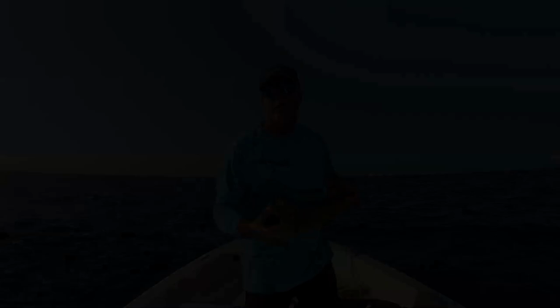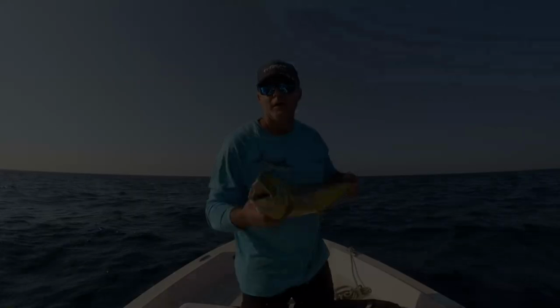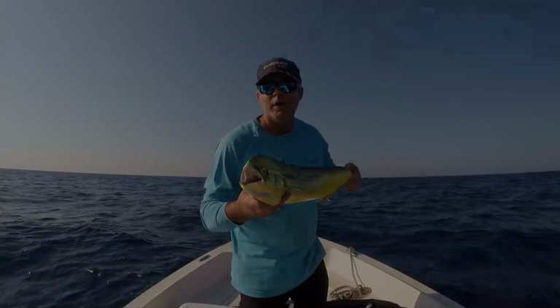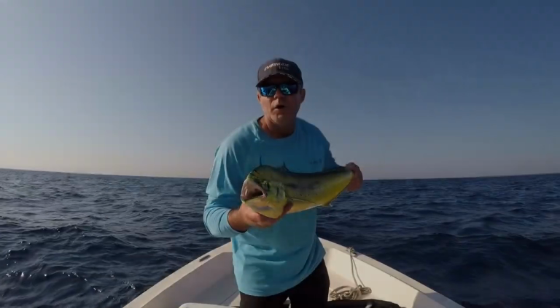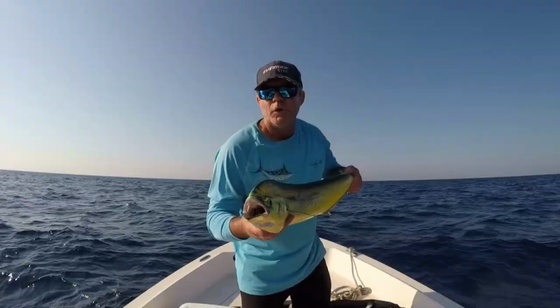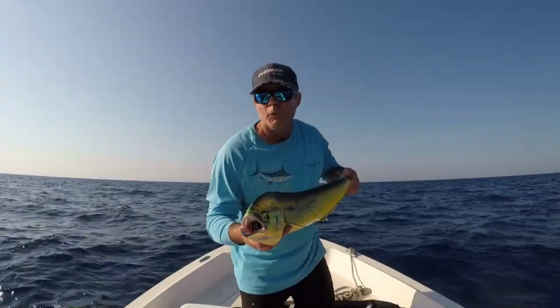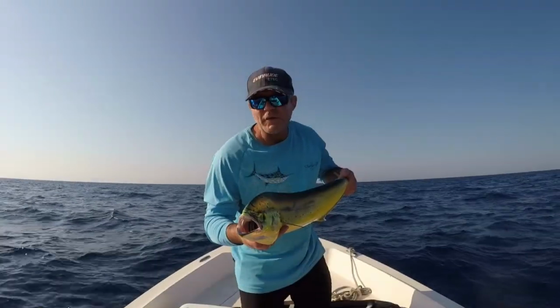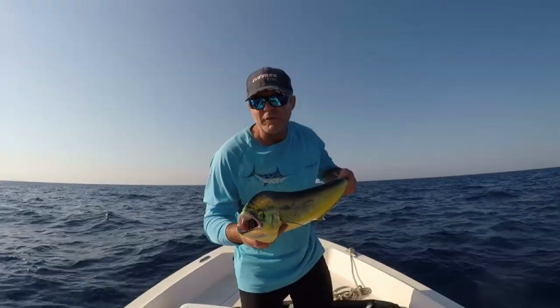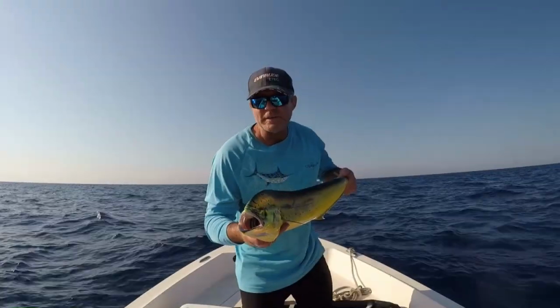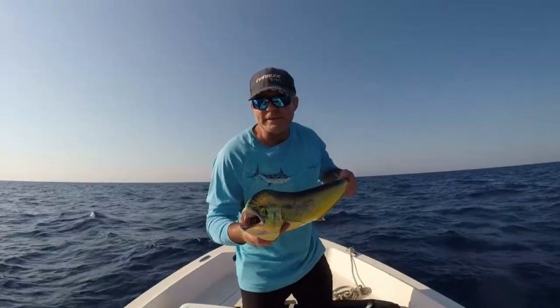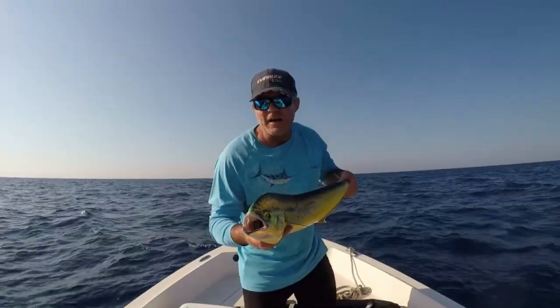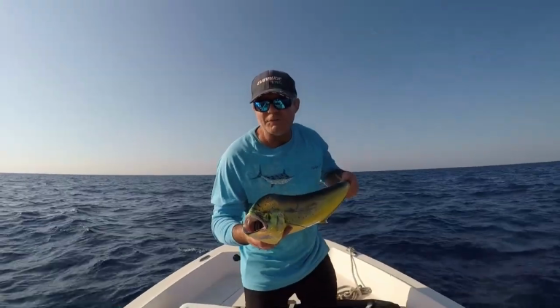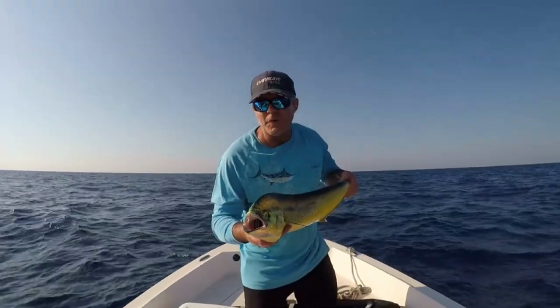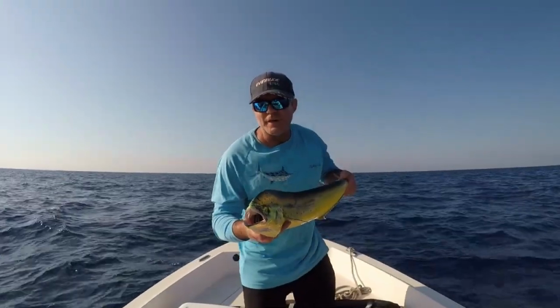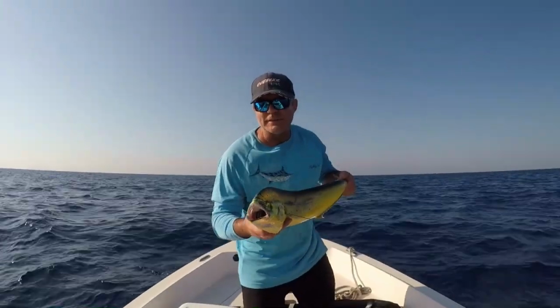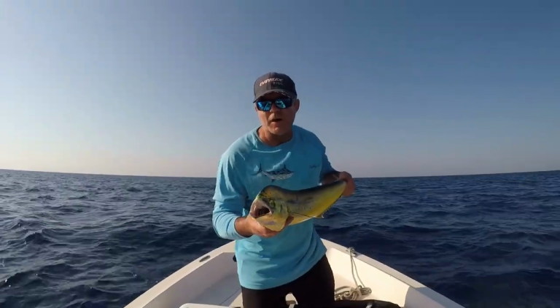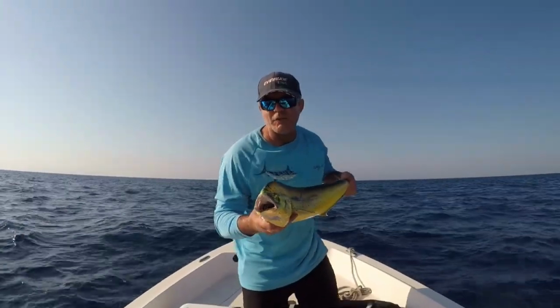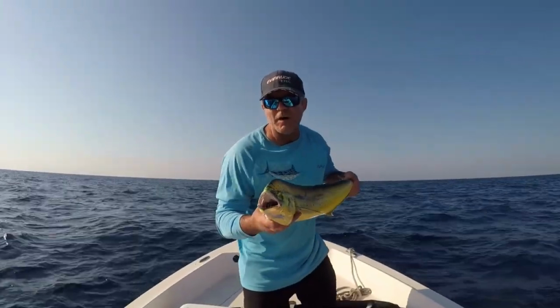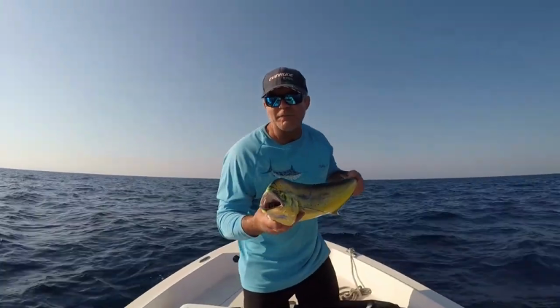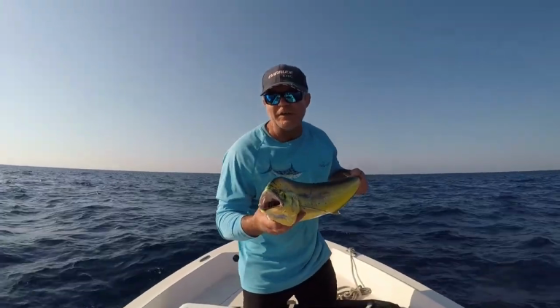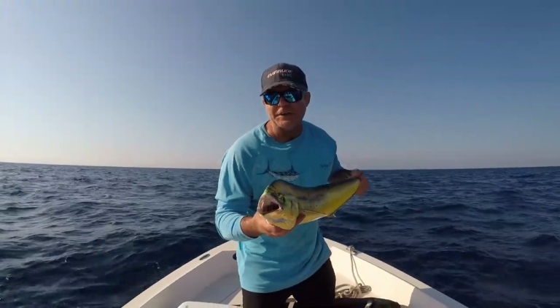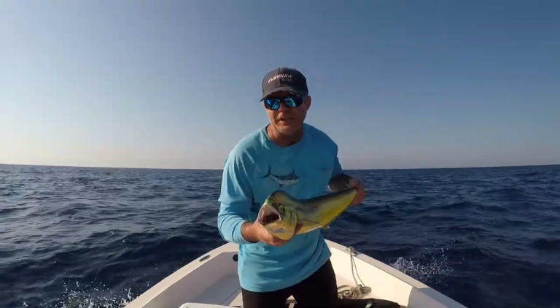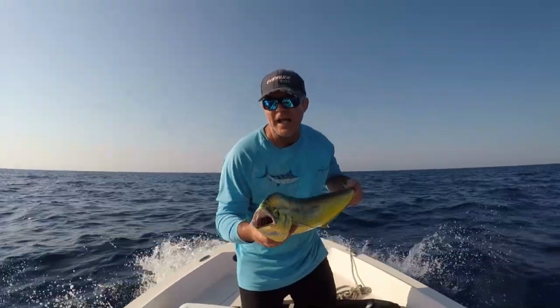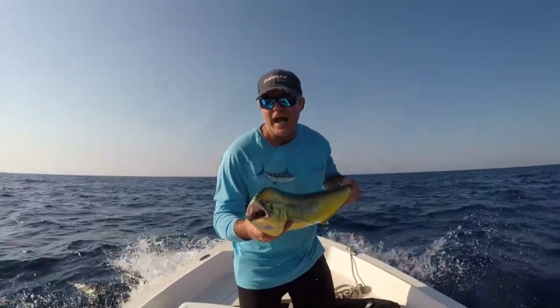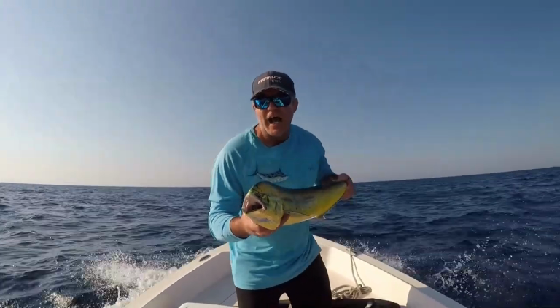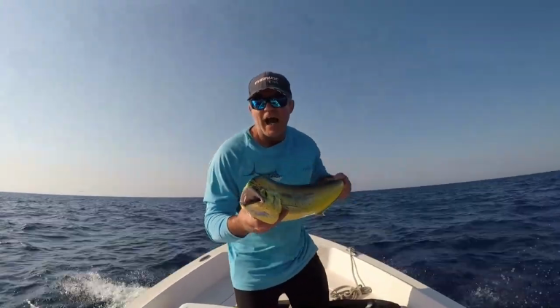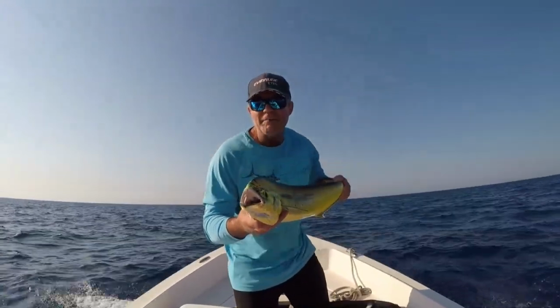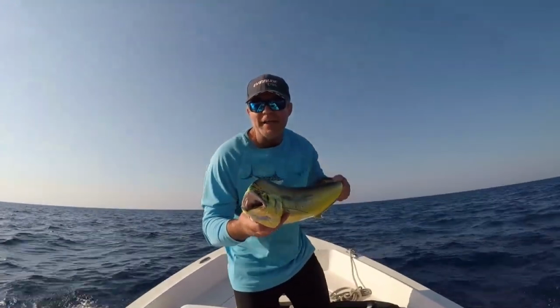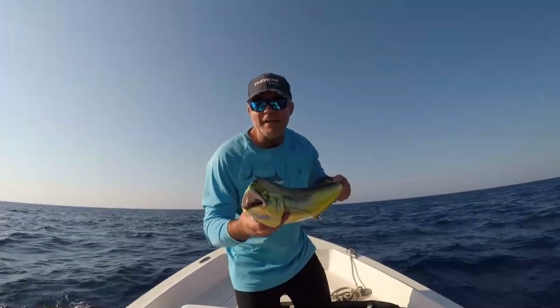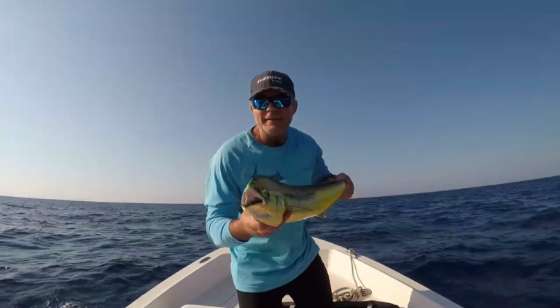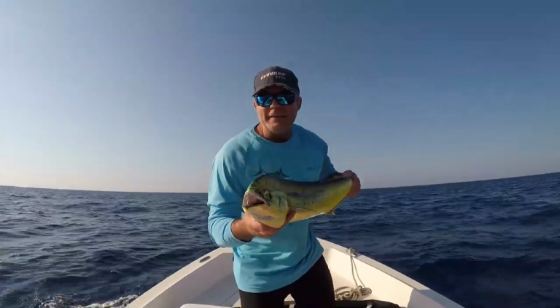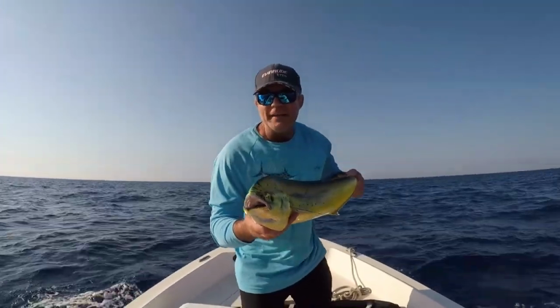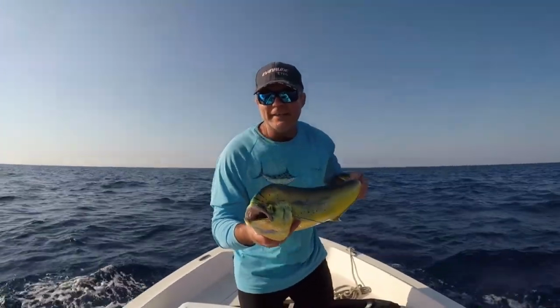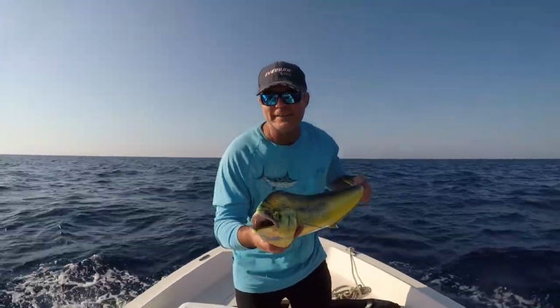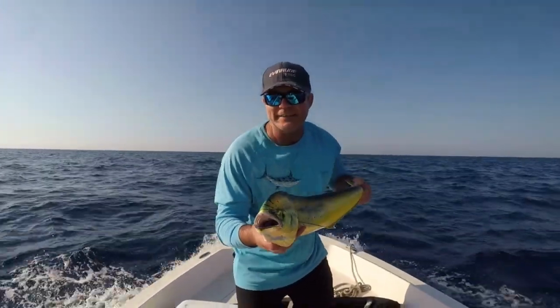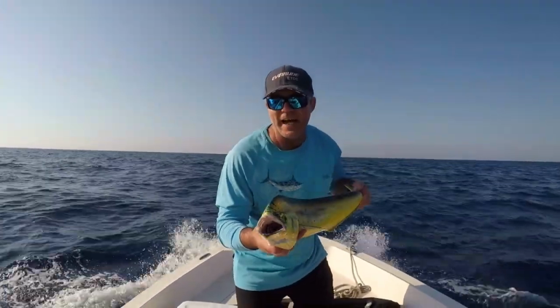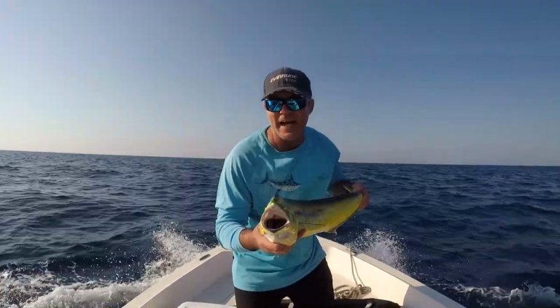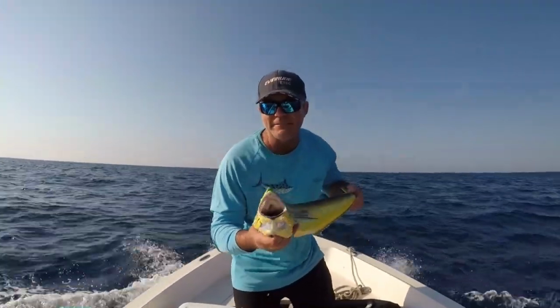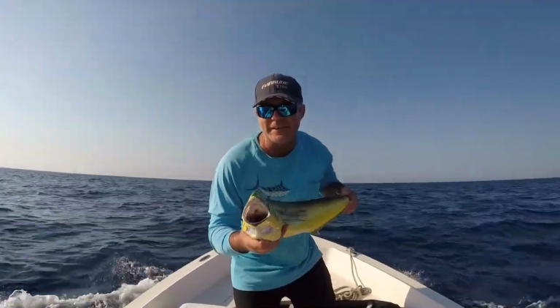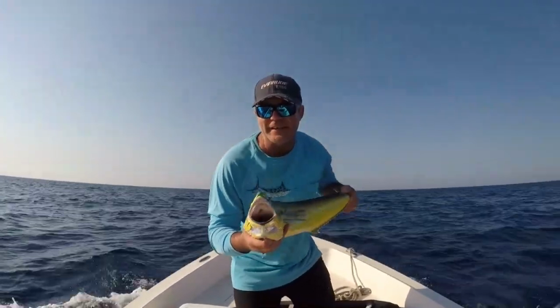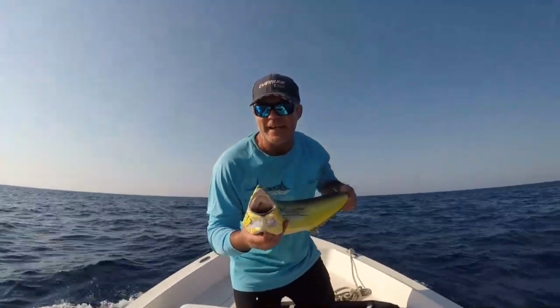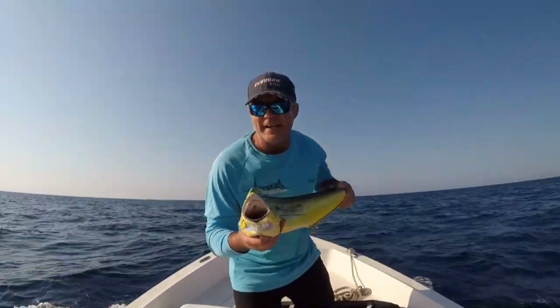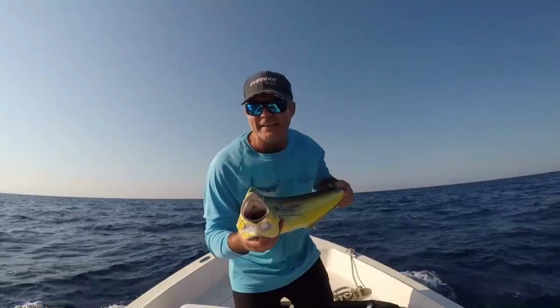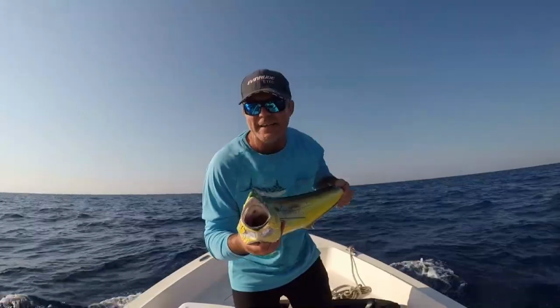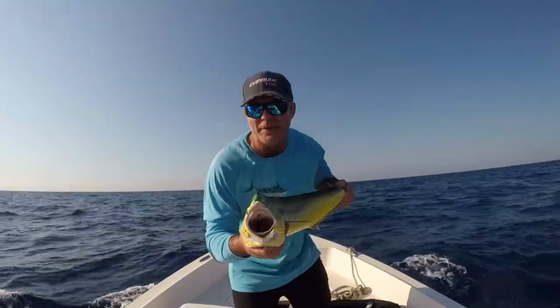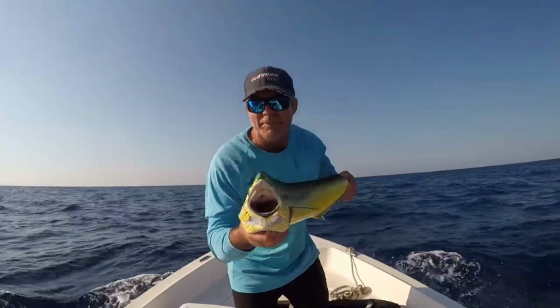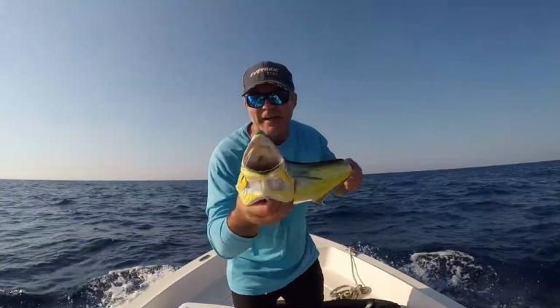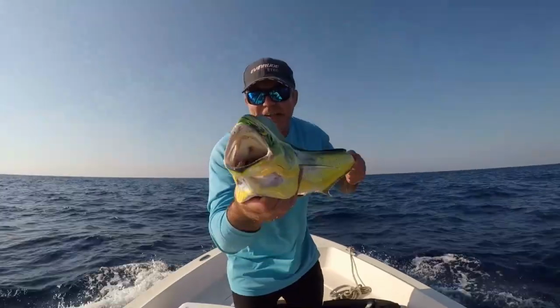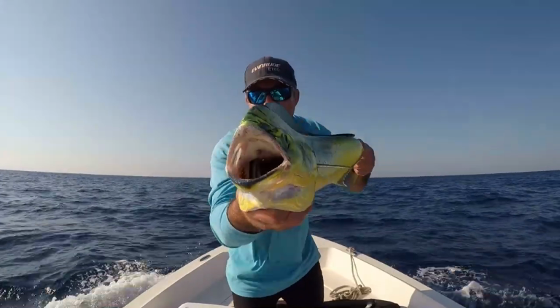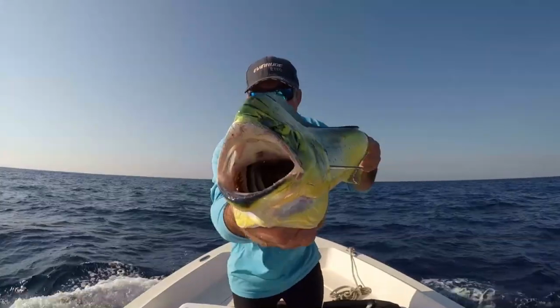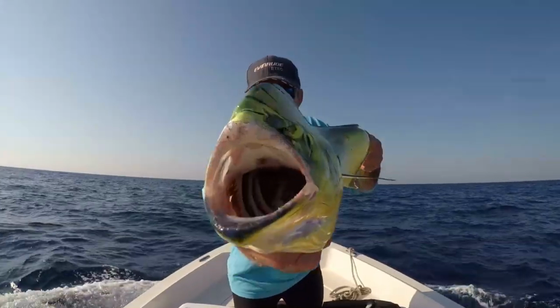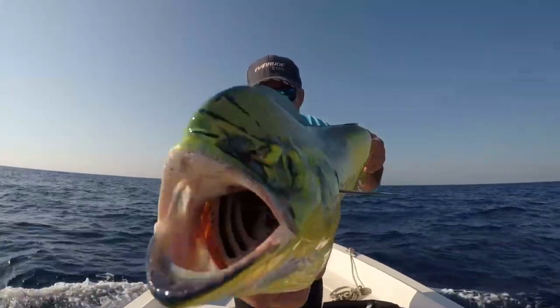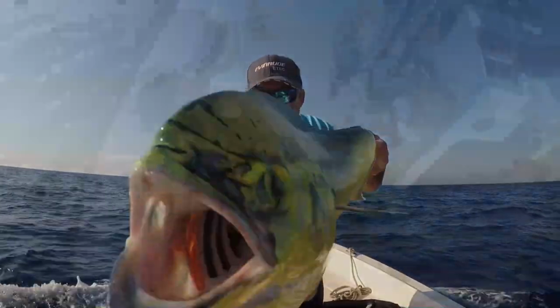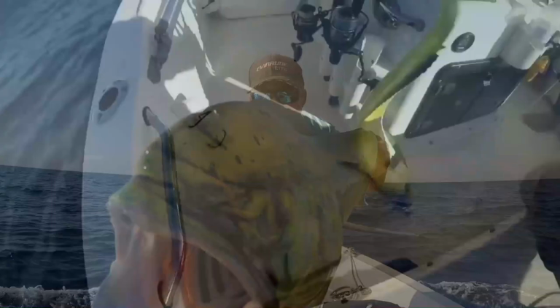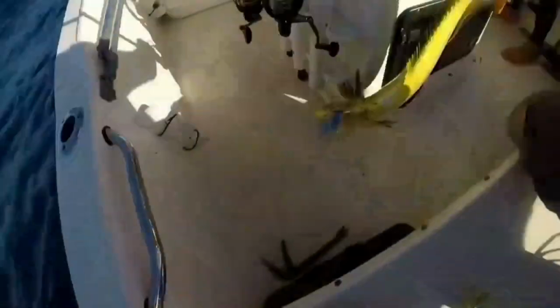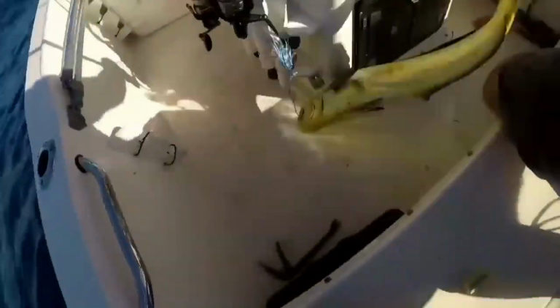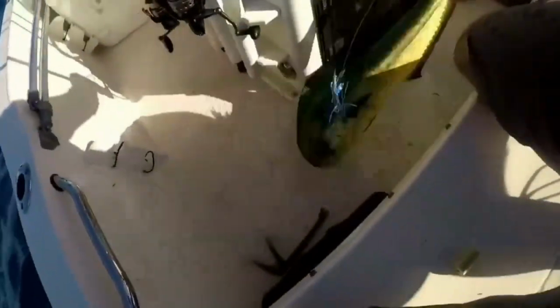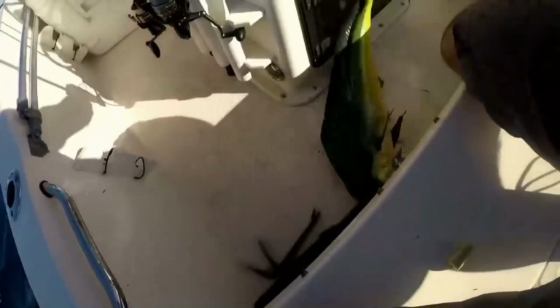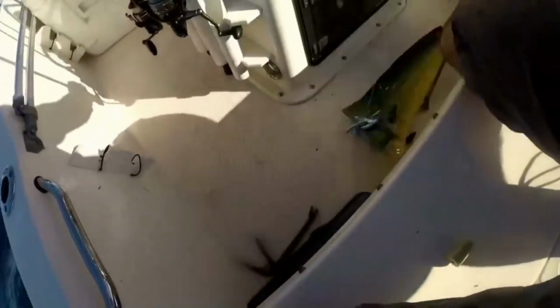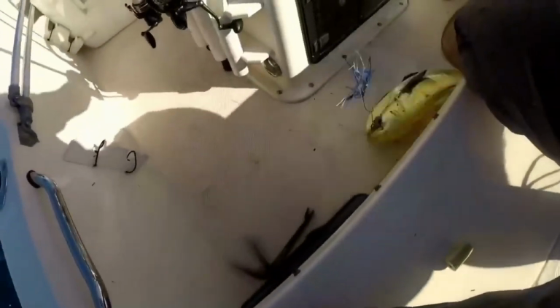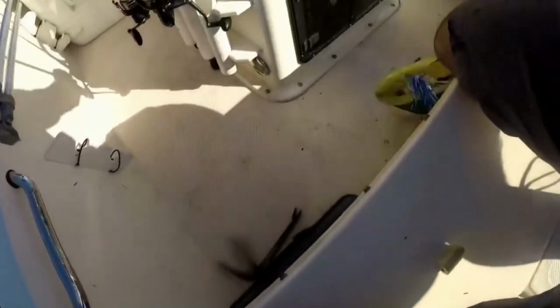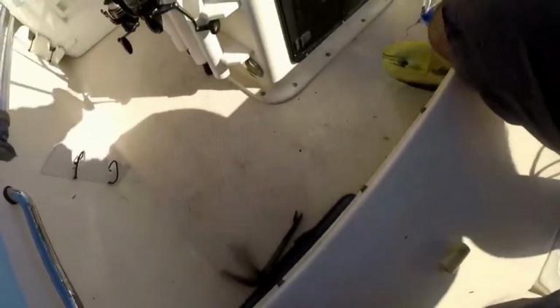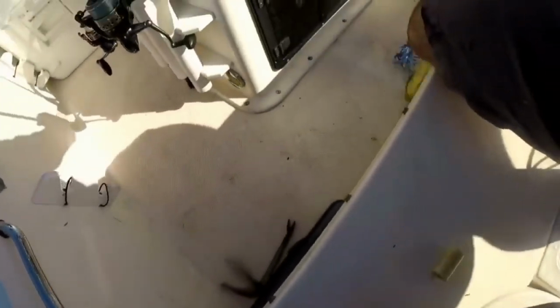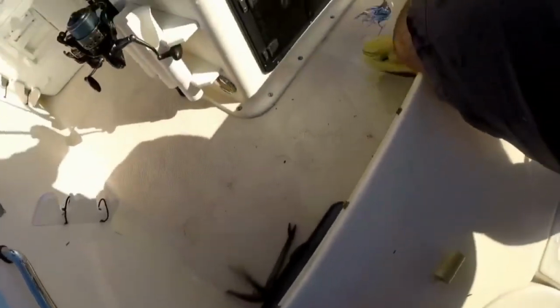Welcome to South Florida Saltwater Fishing. I'm Heath and it's time to get into the bite. Salt it in the boat!